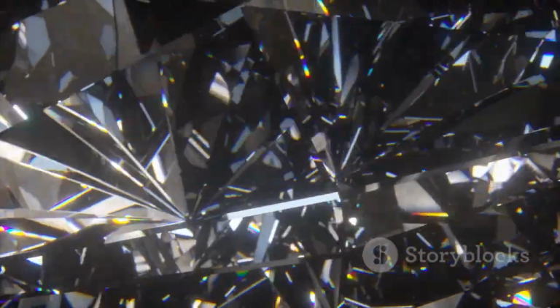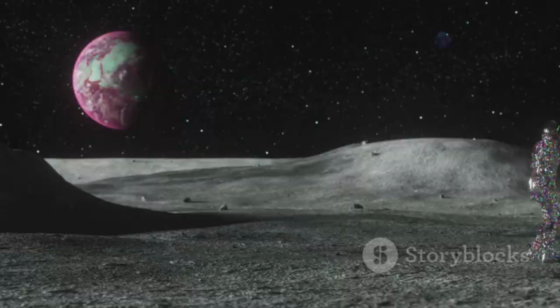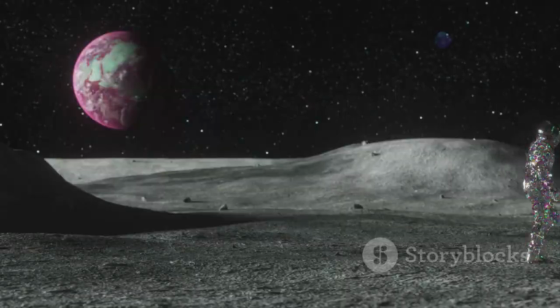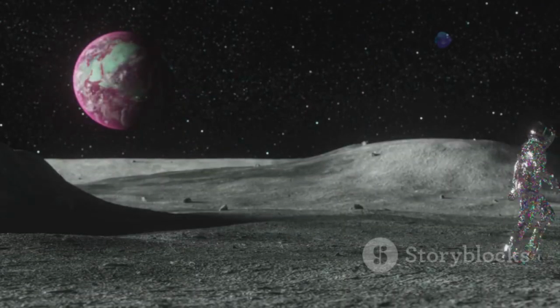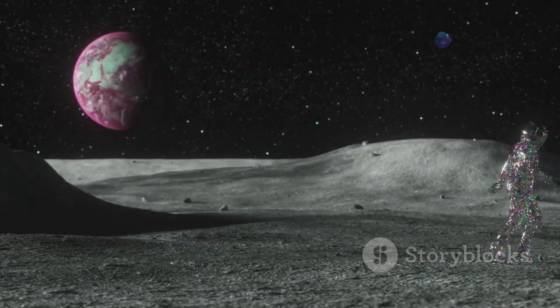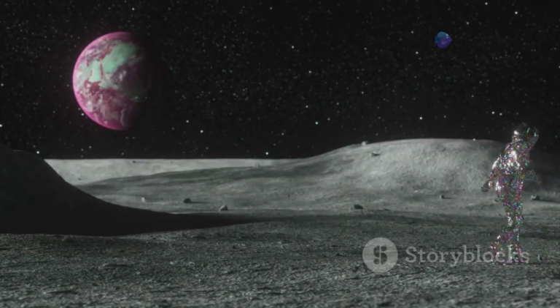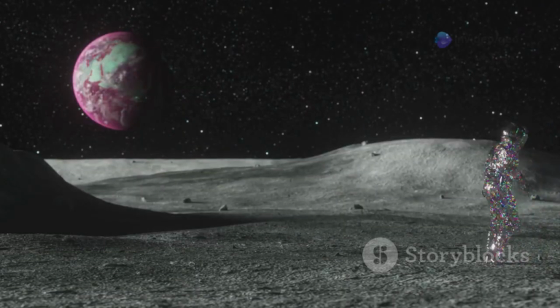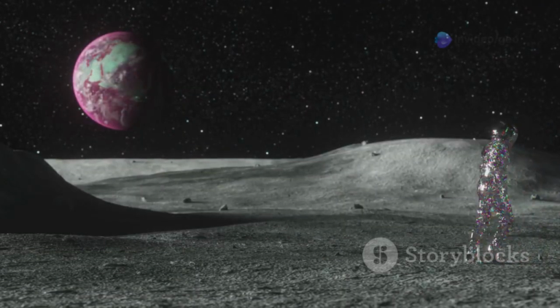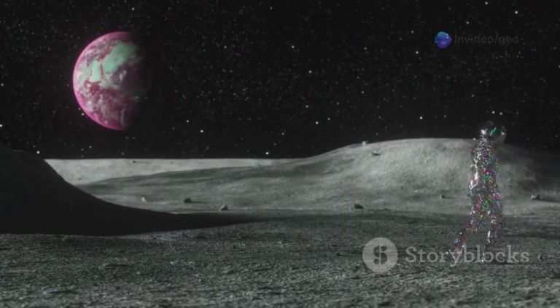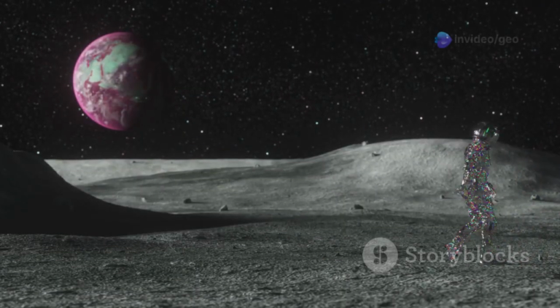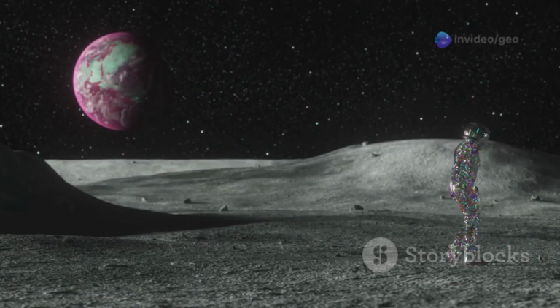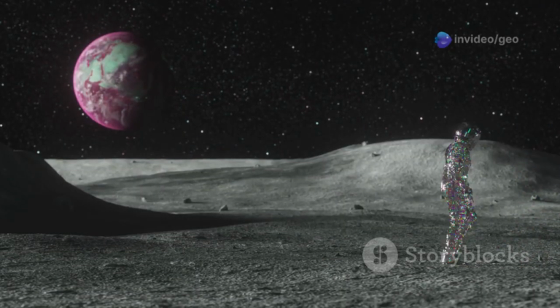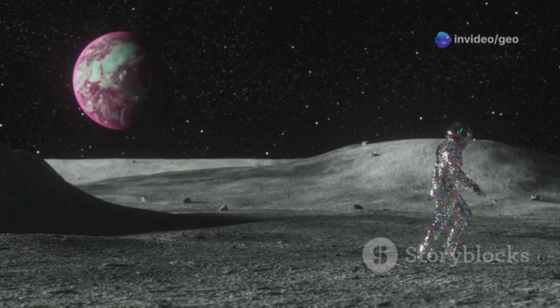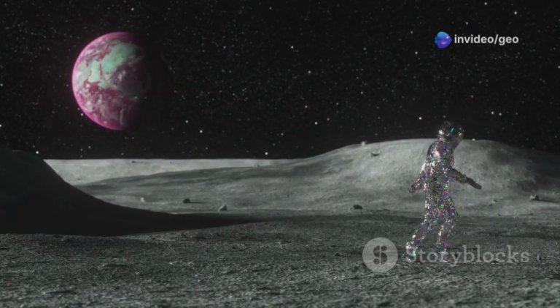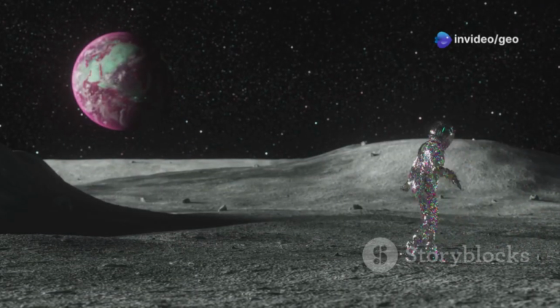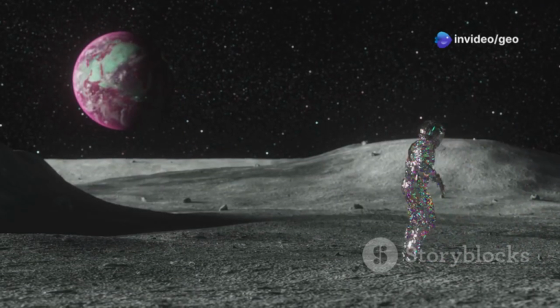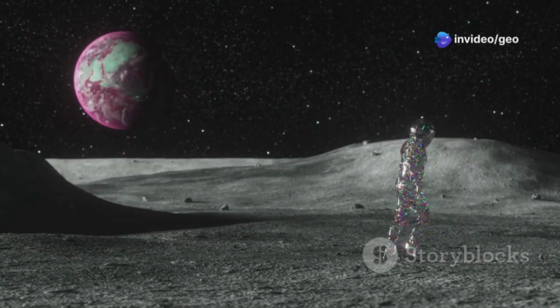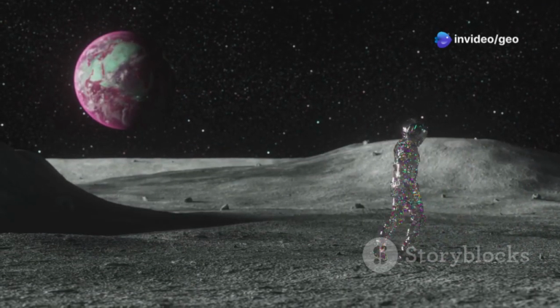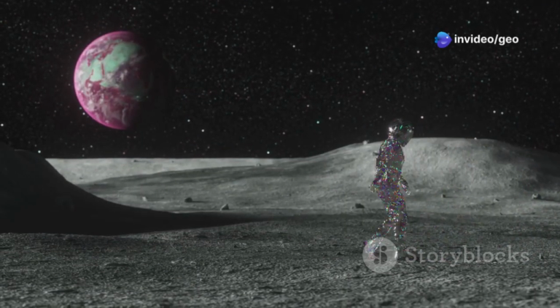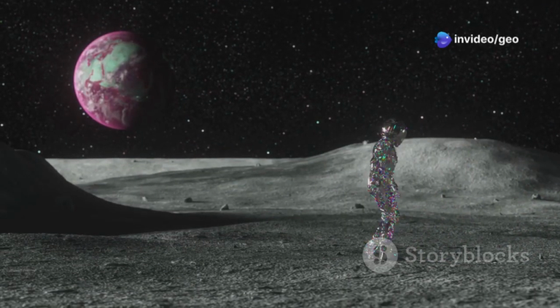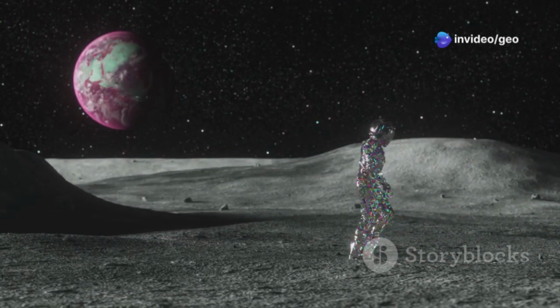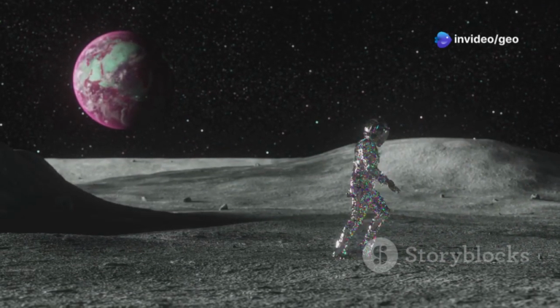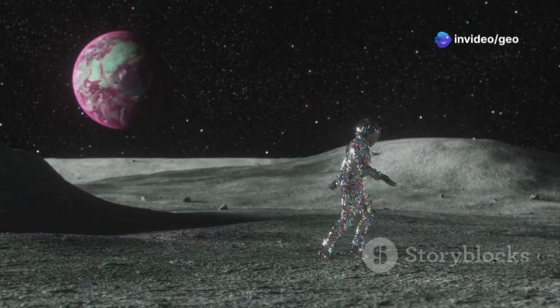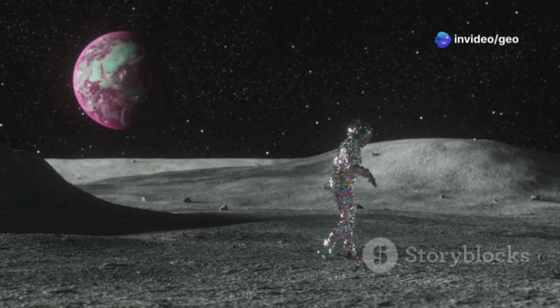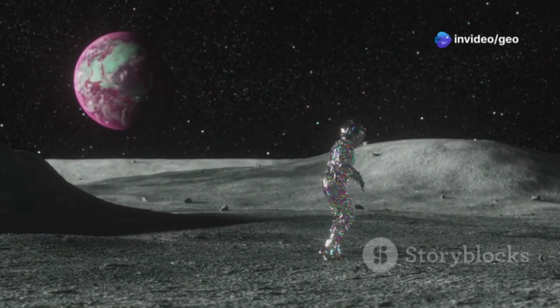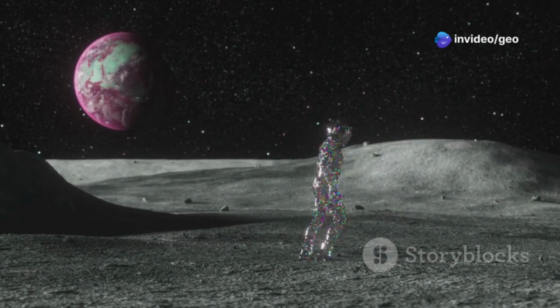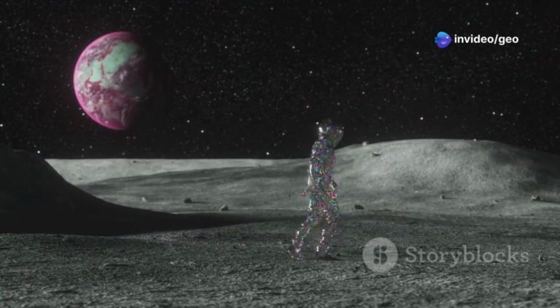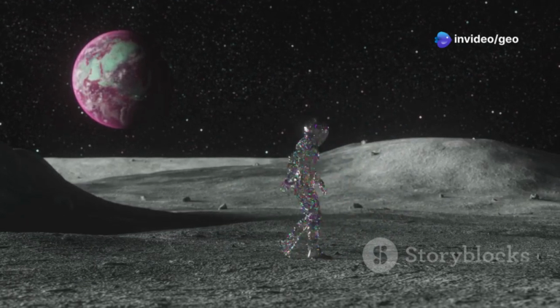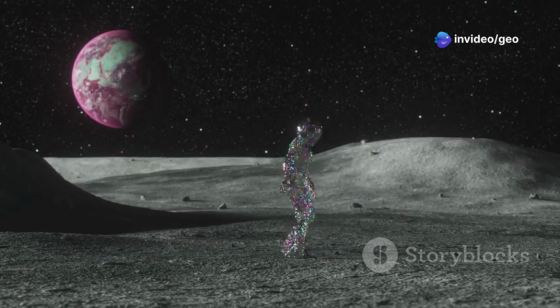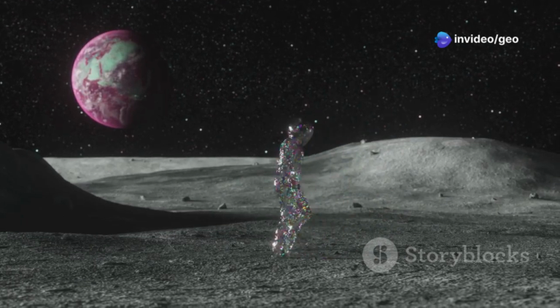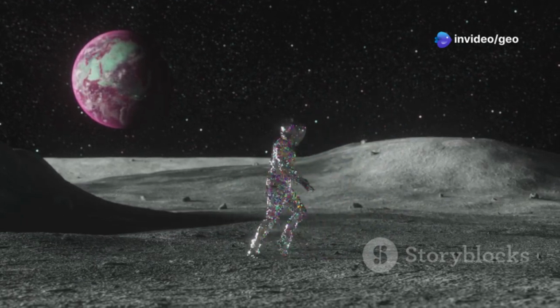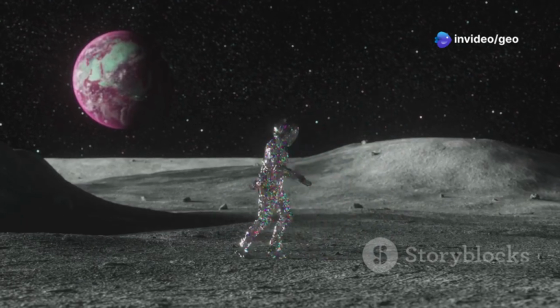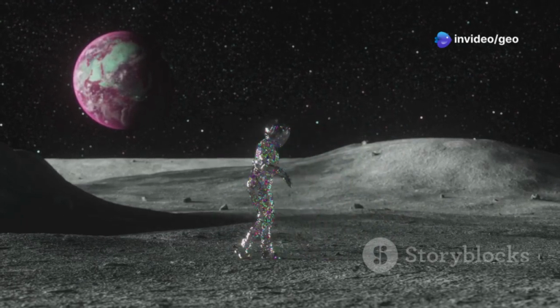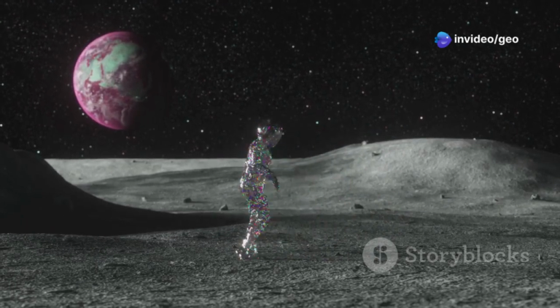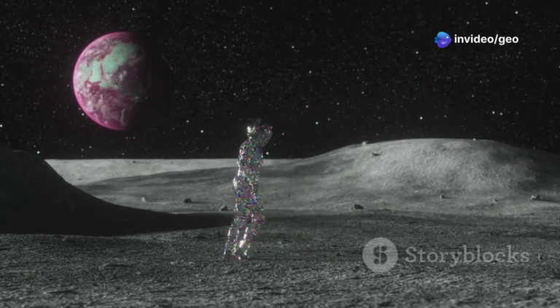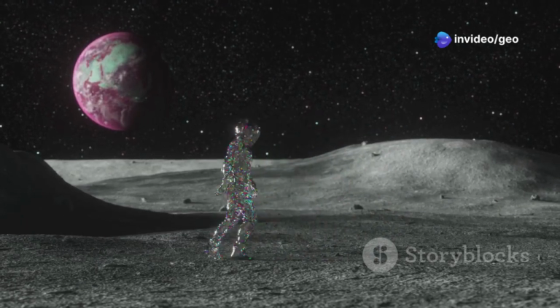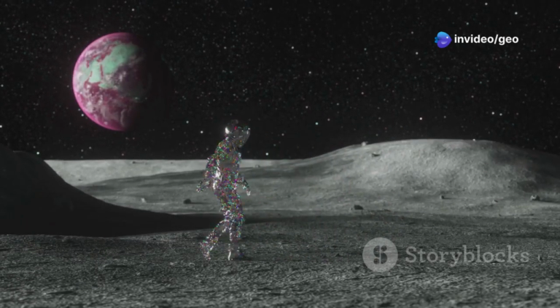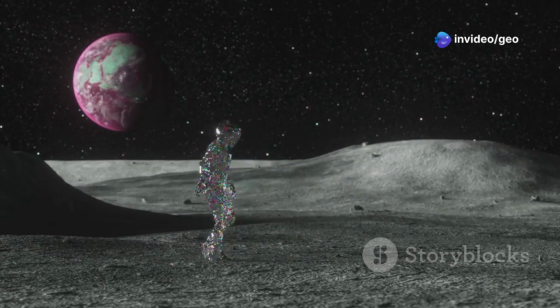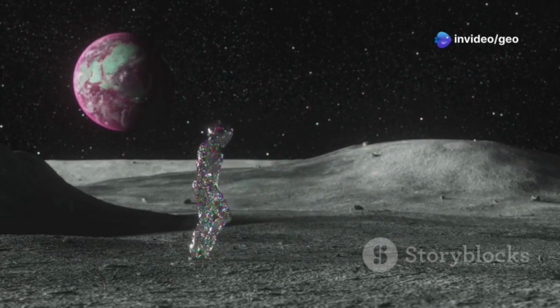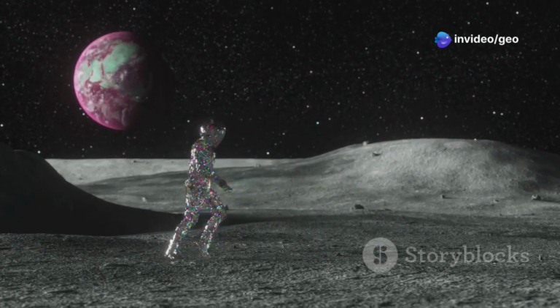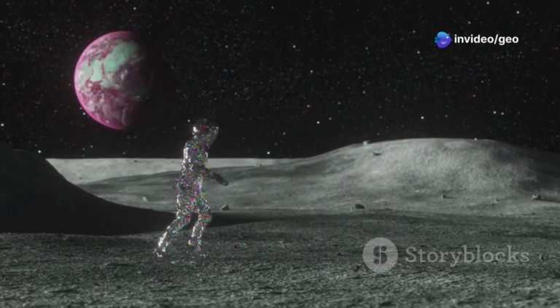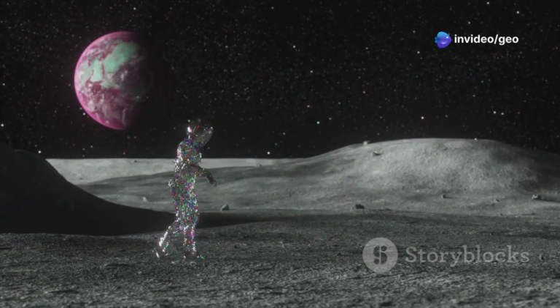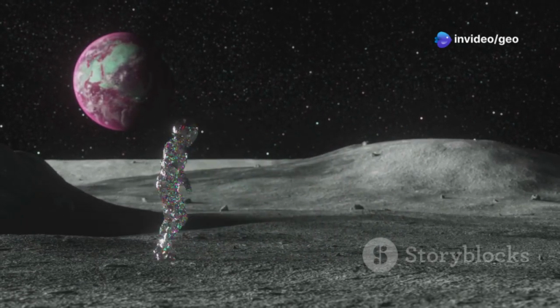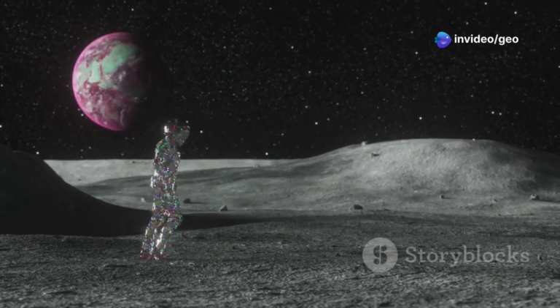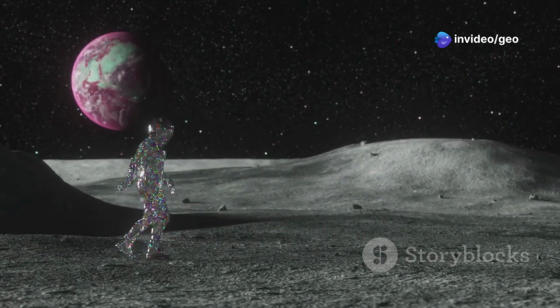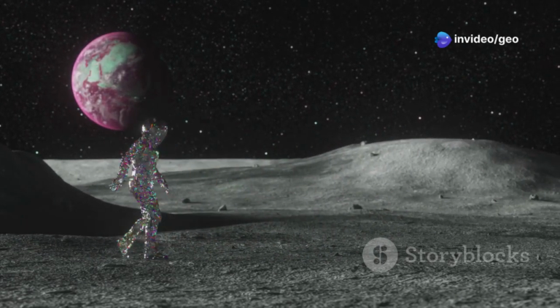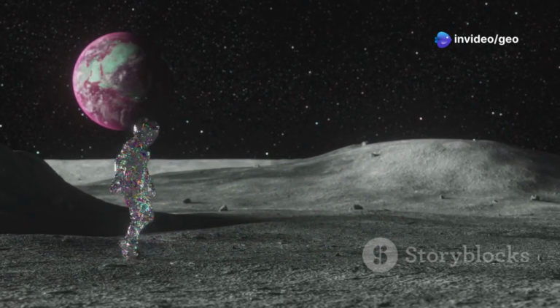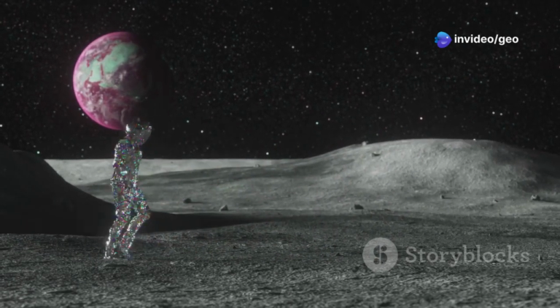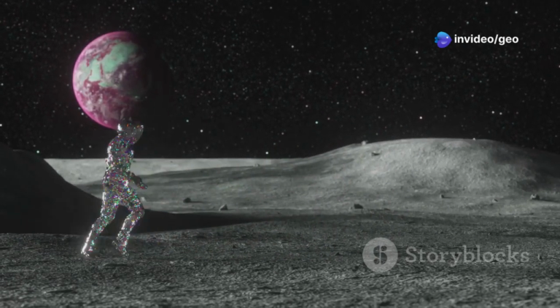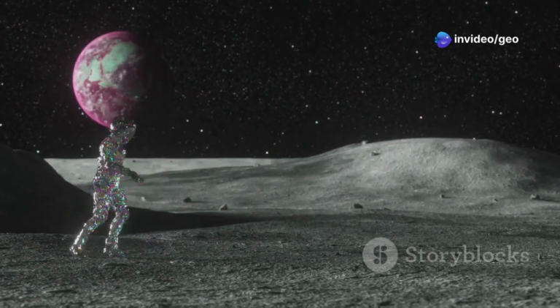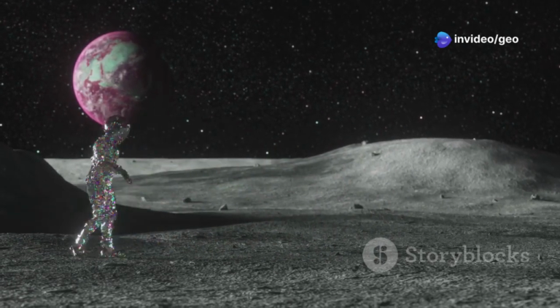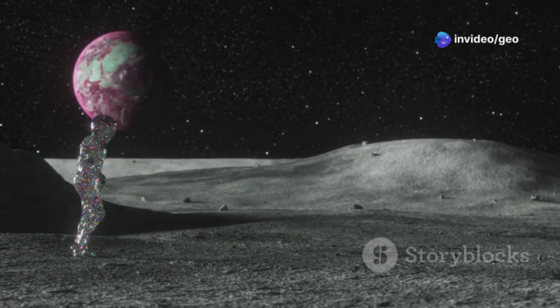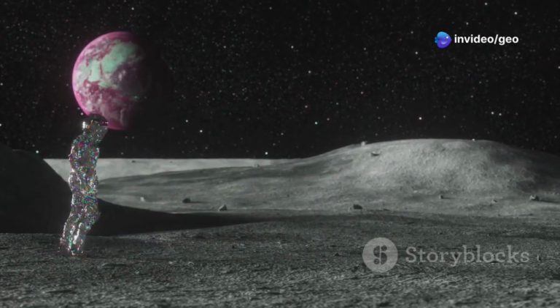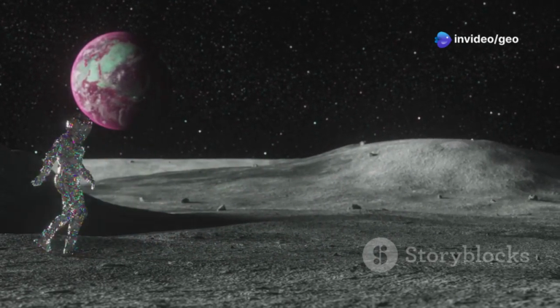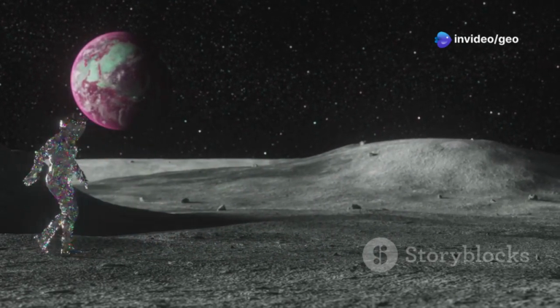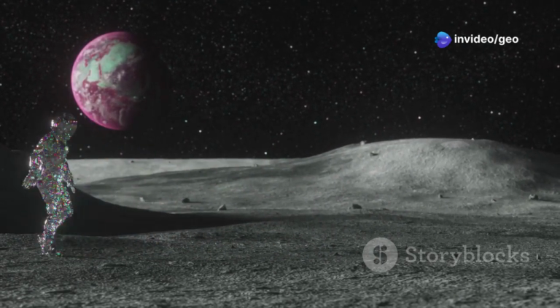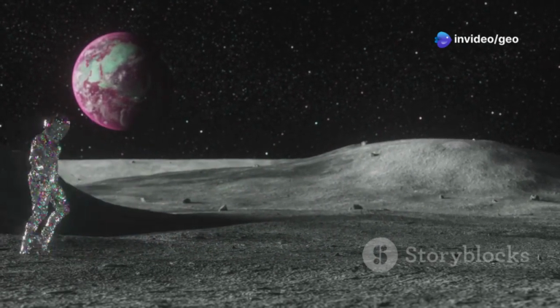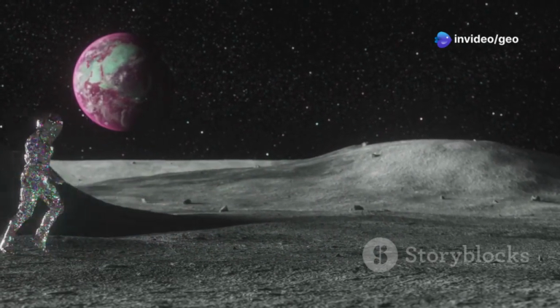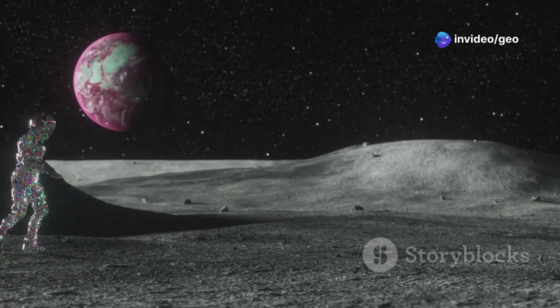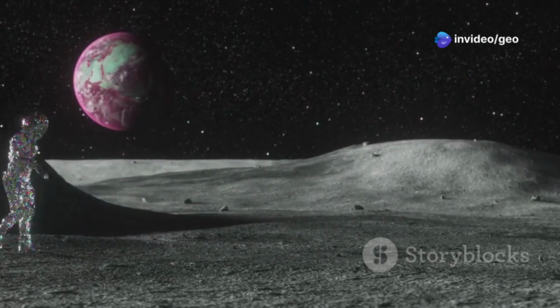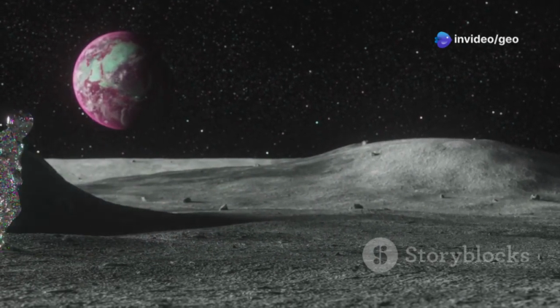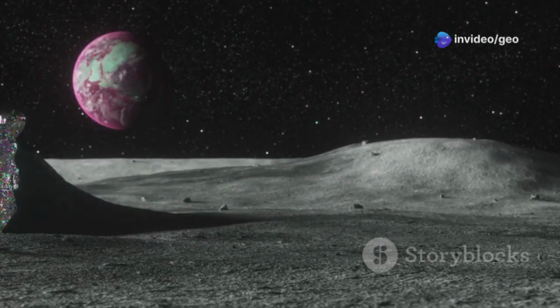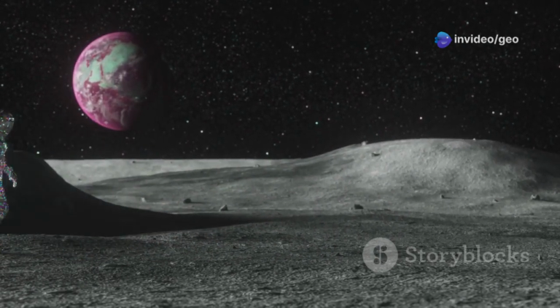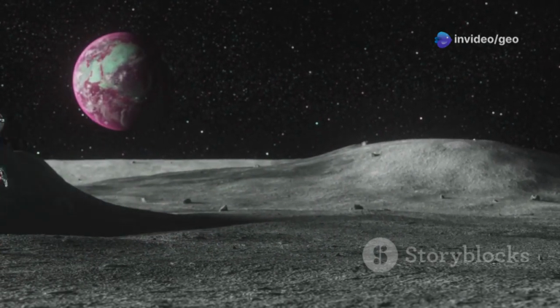Could this be the key to creating super-strong materials for everything from spacecraft to cutting-edge tools? The potential is mind-blowing.